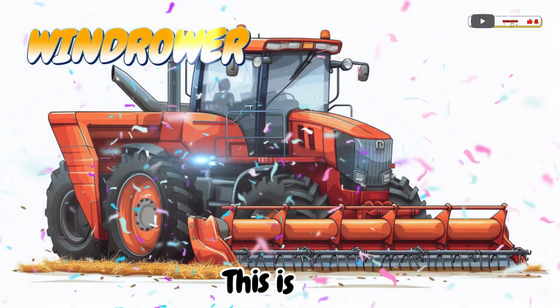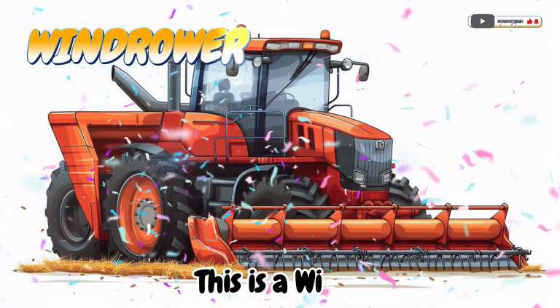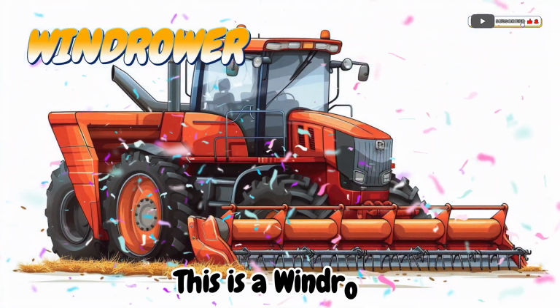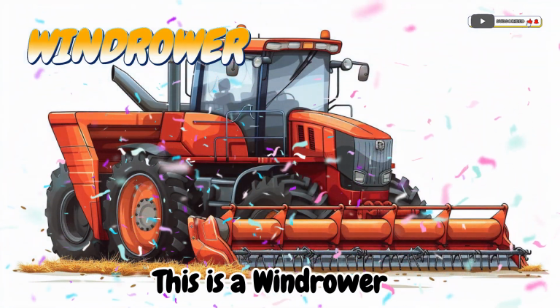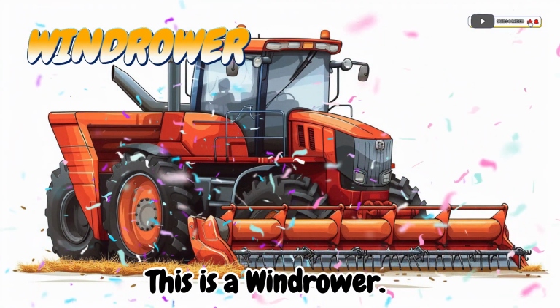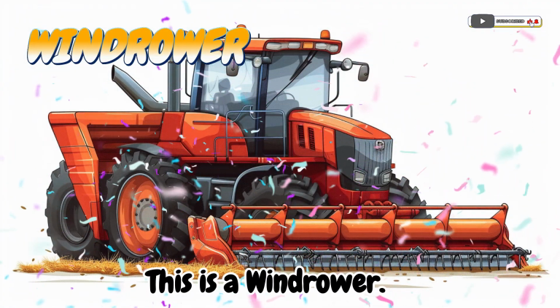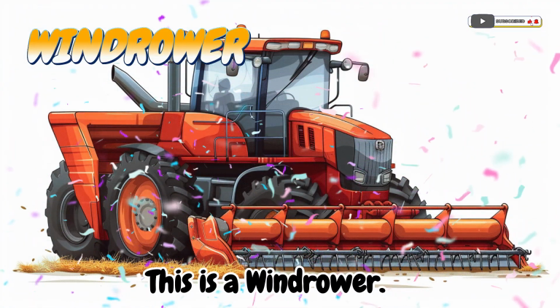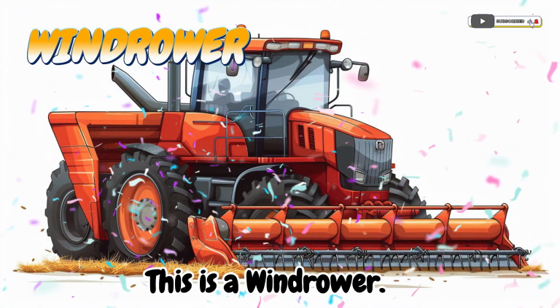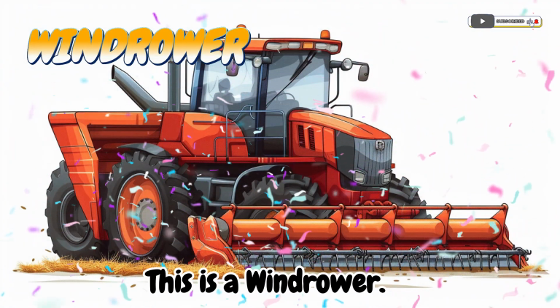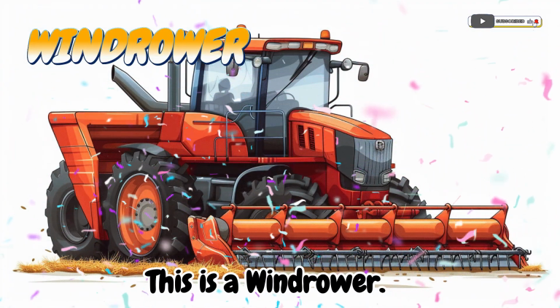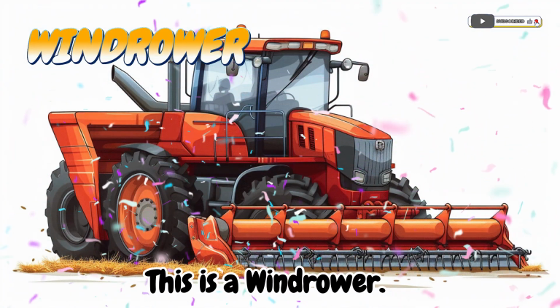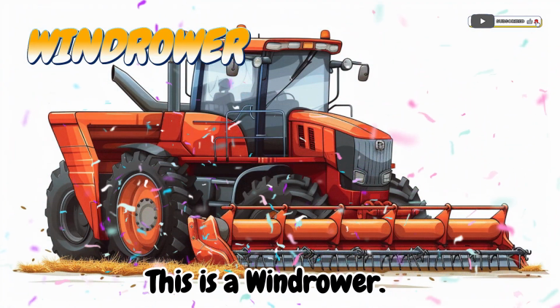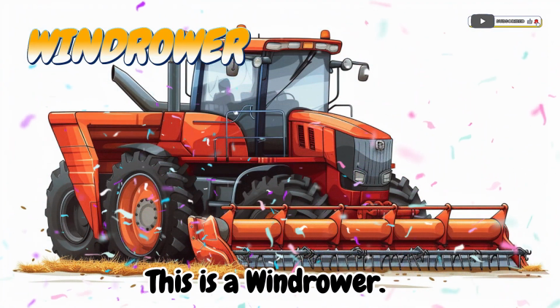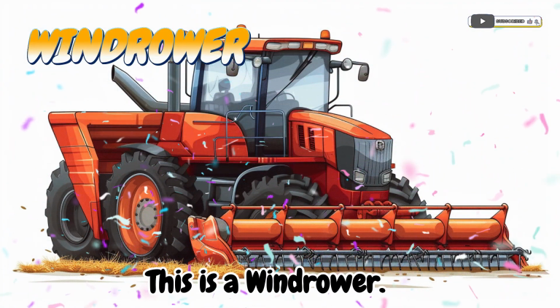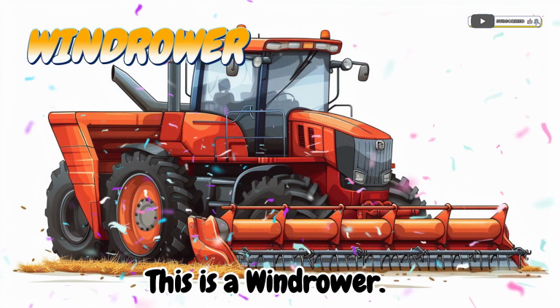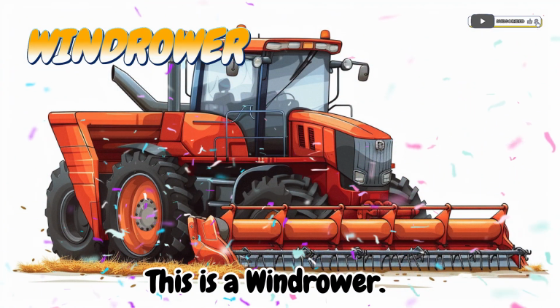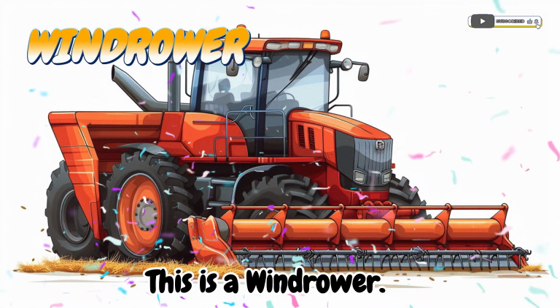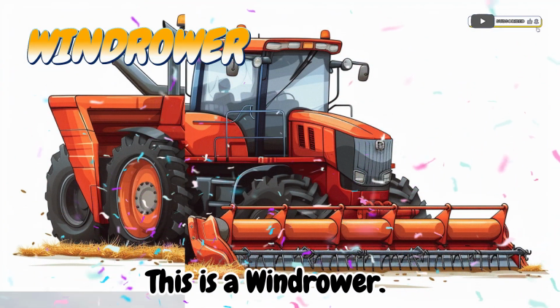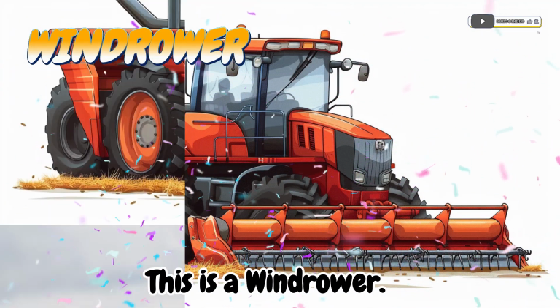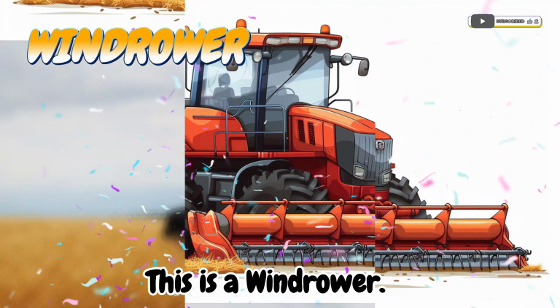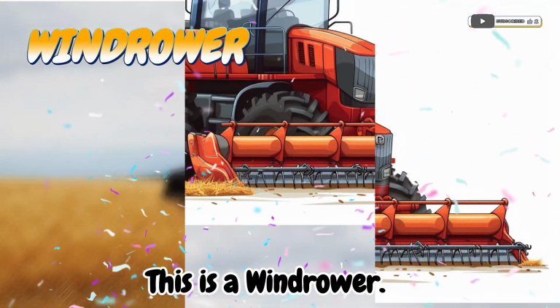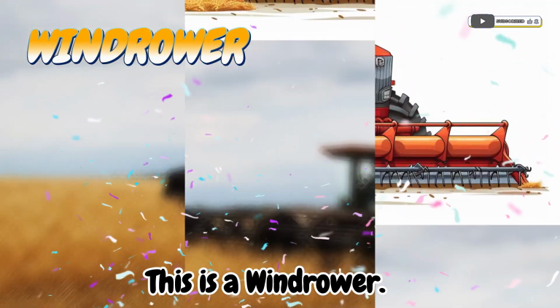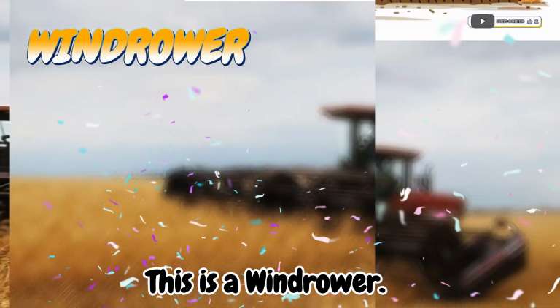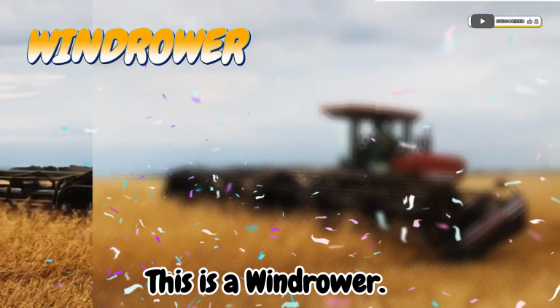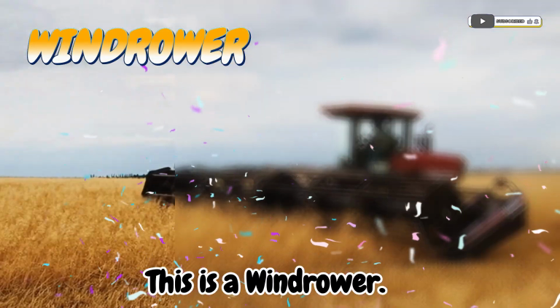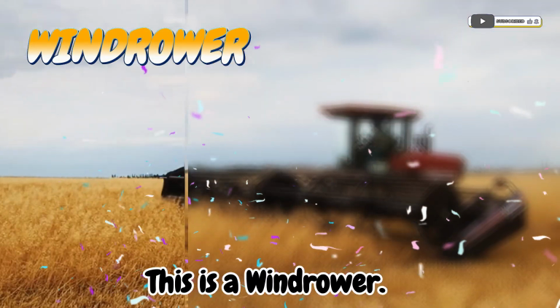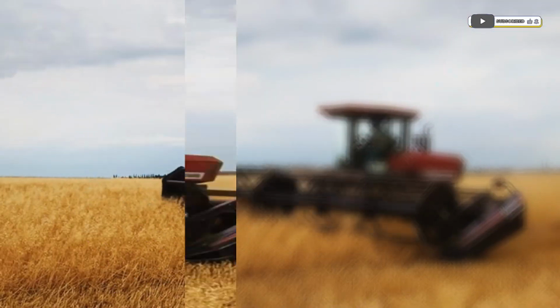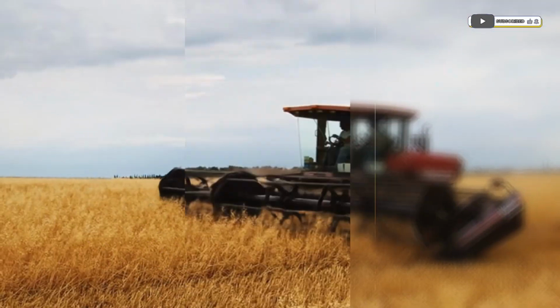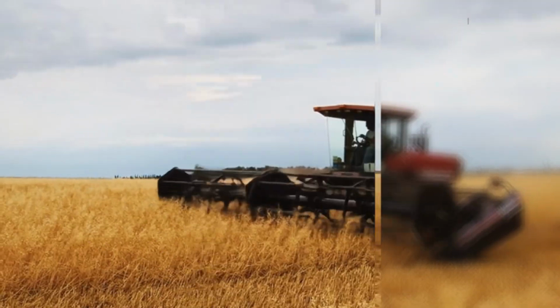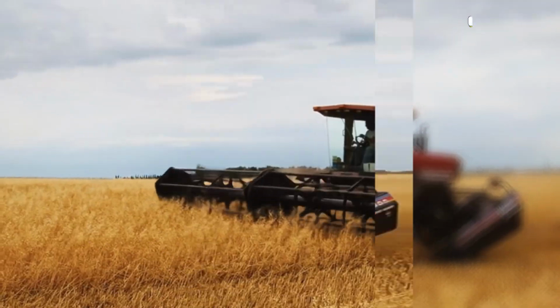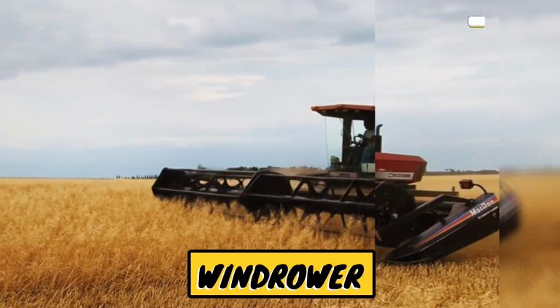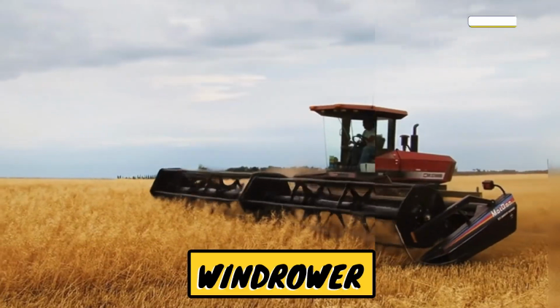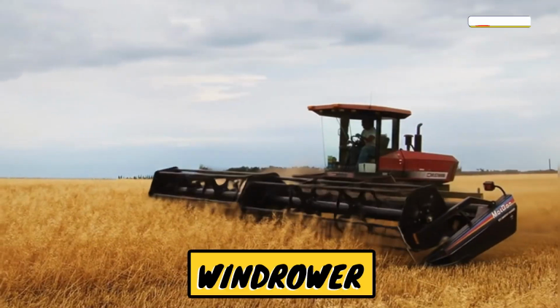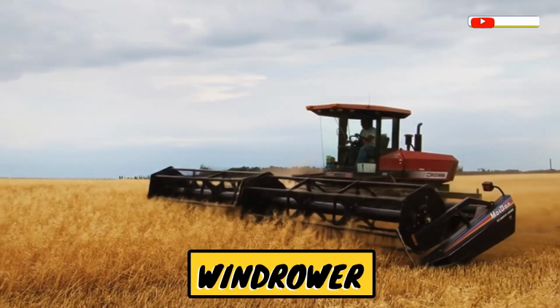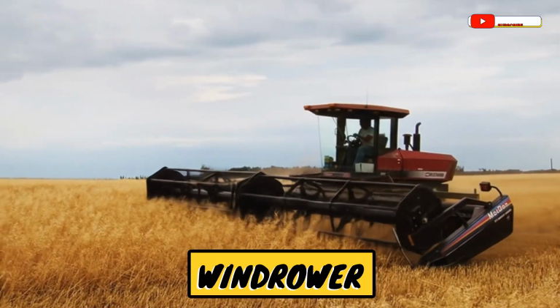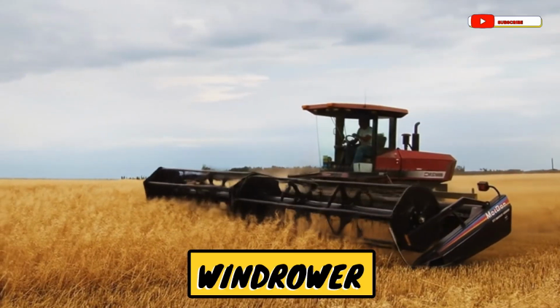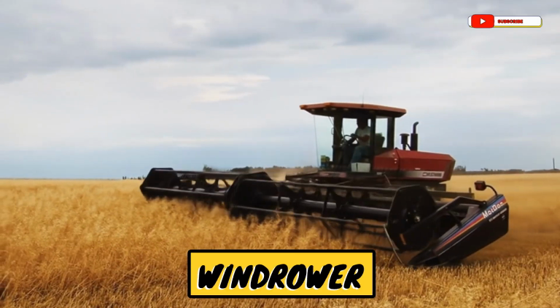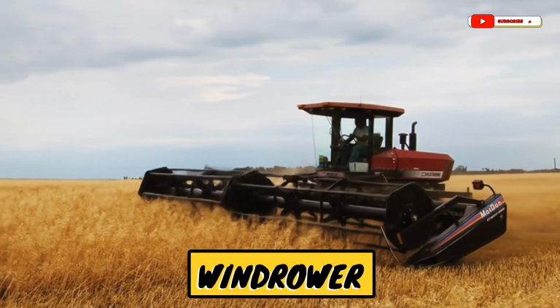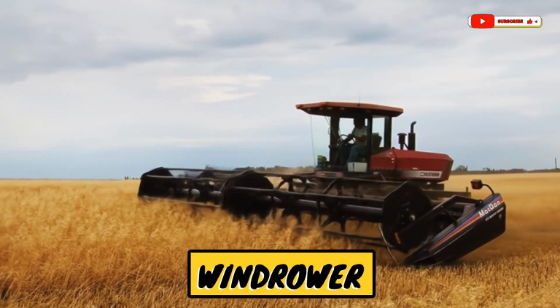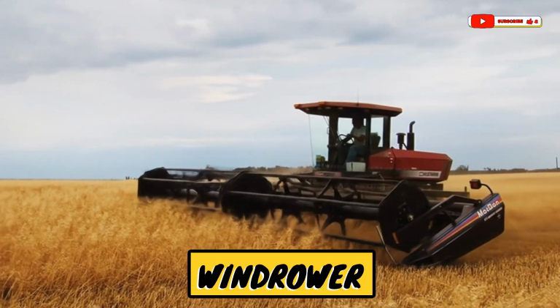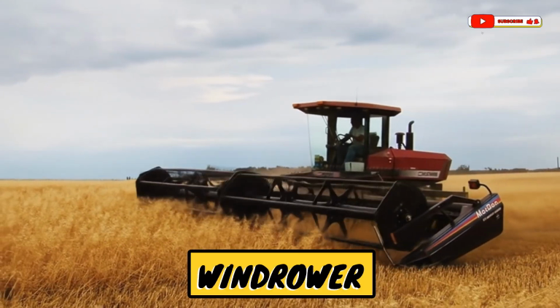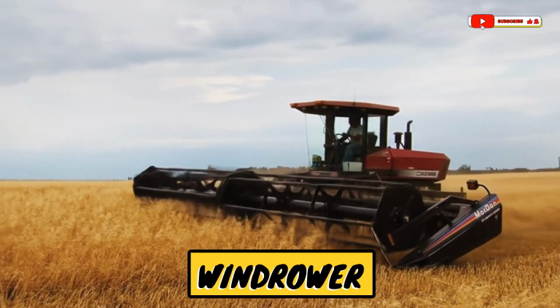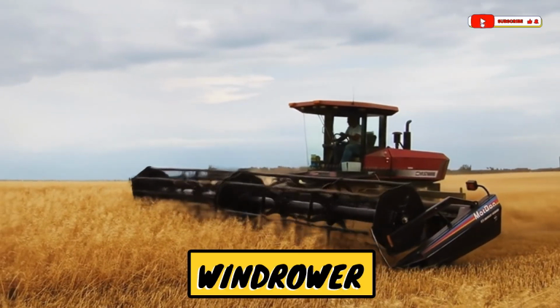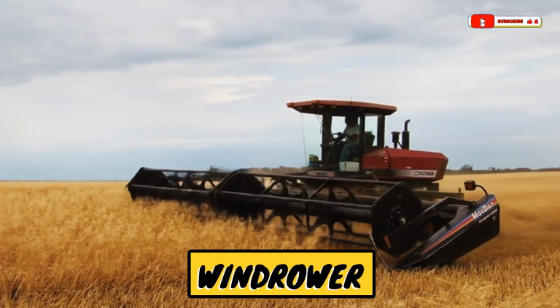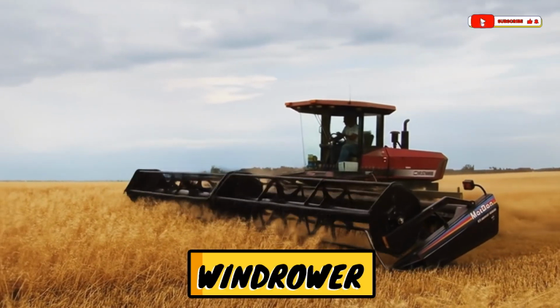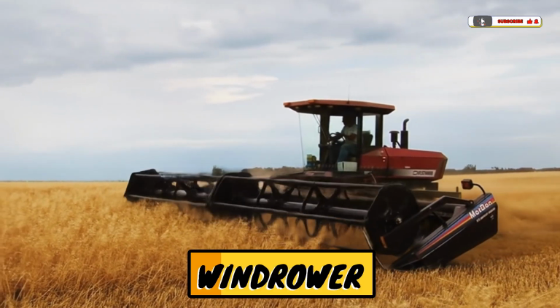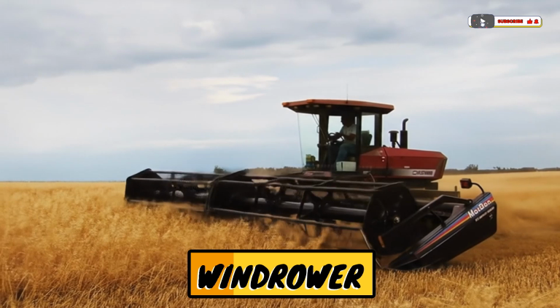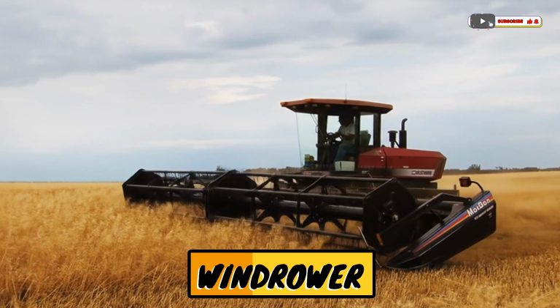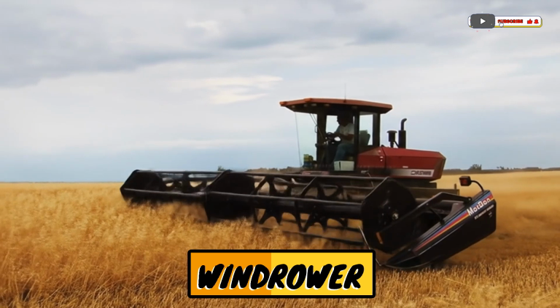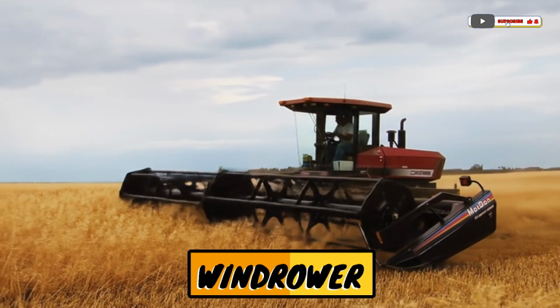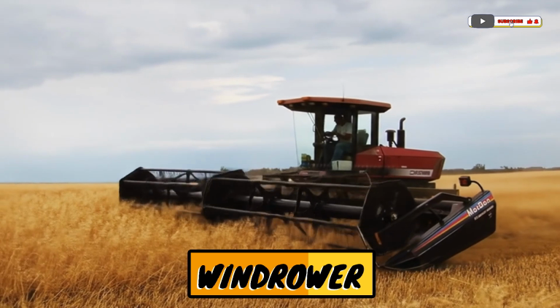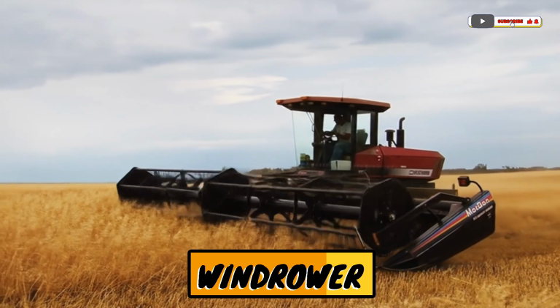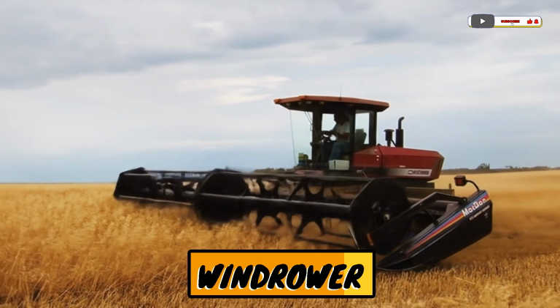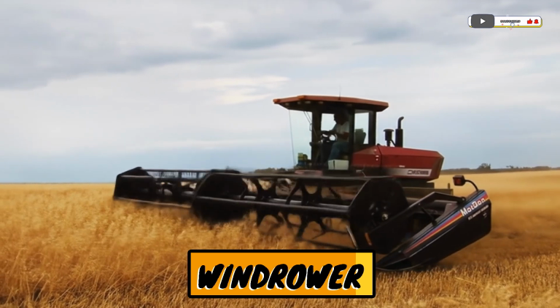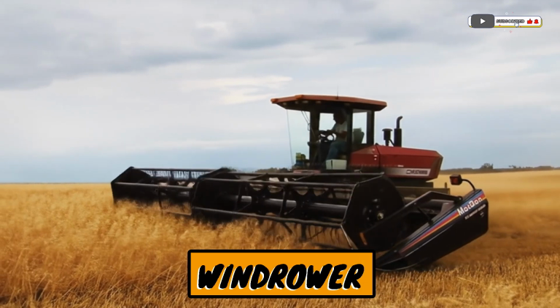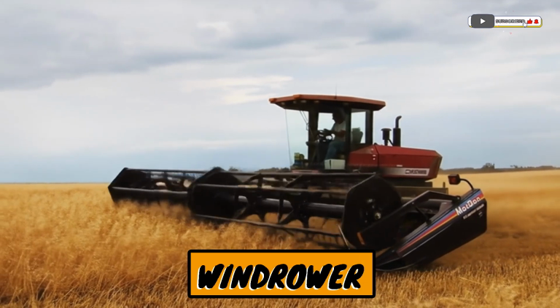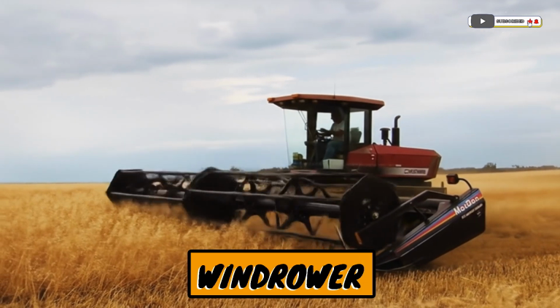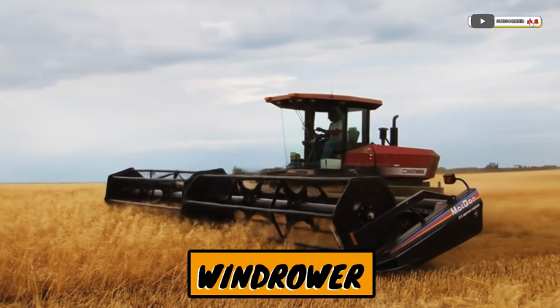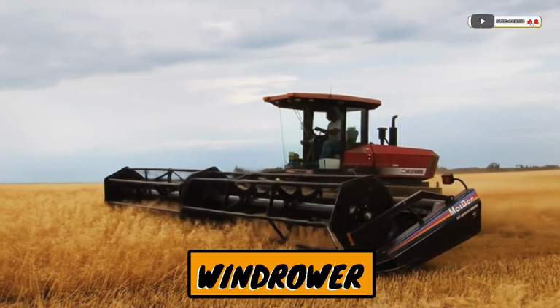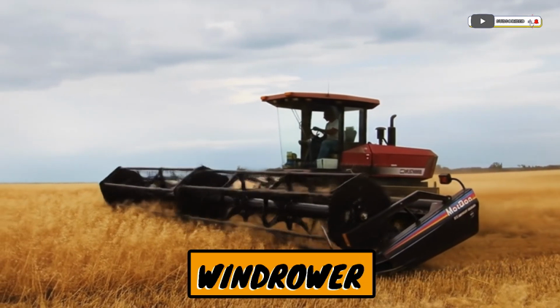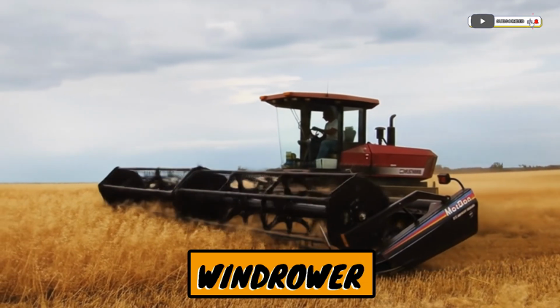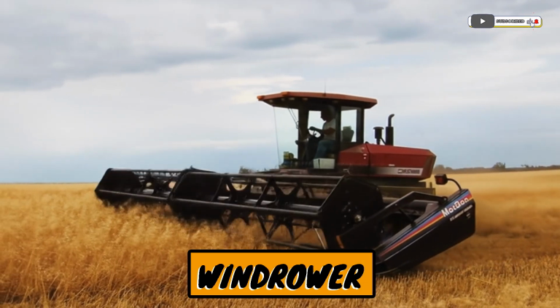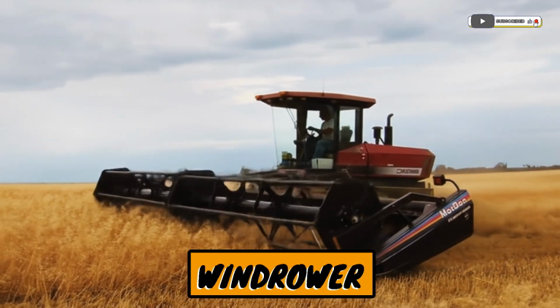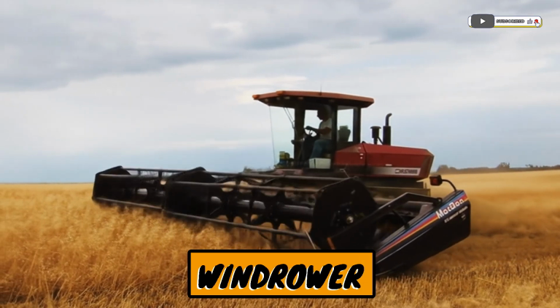This is a windrower! A machine that arranges cut grass into rows for drying.